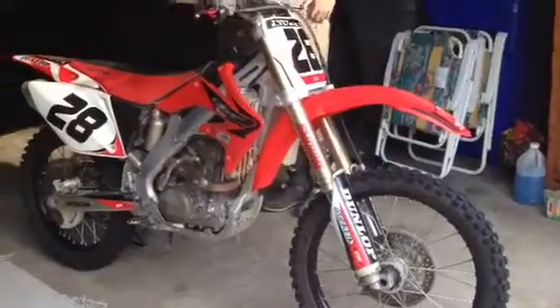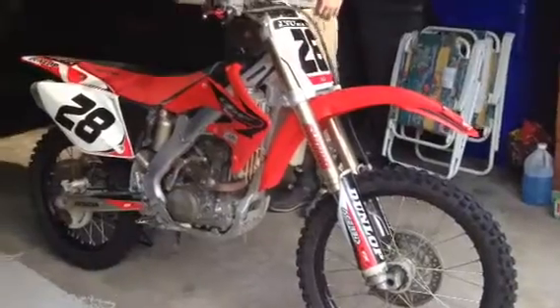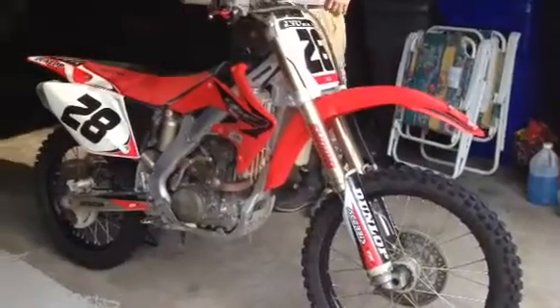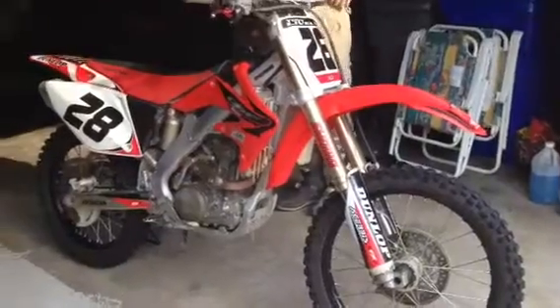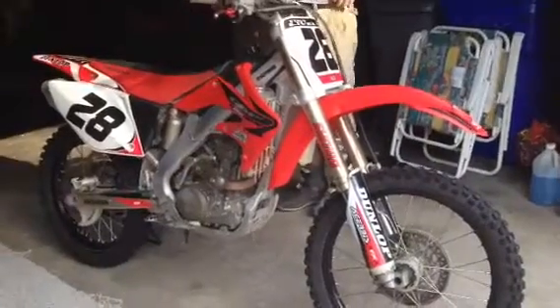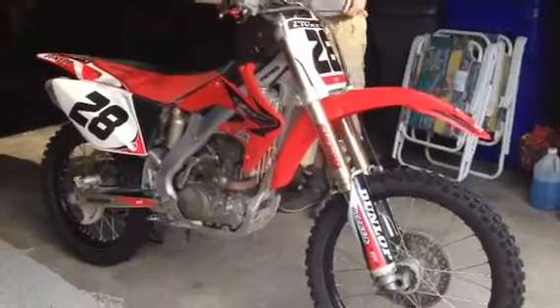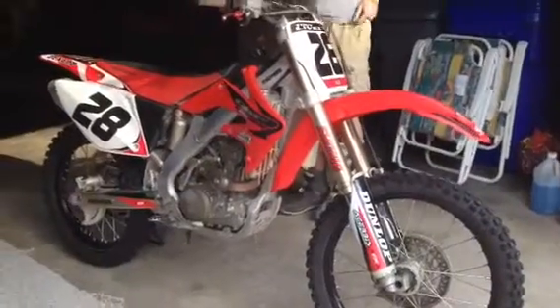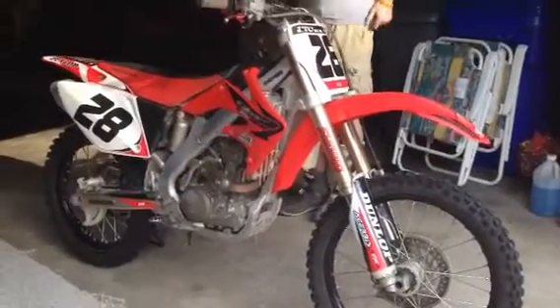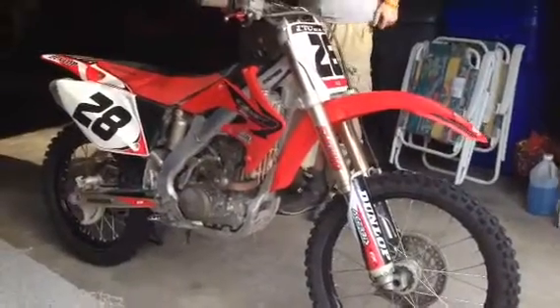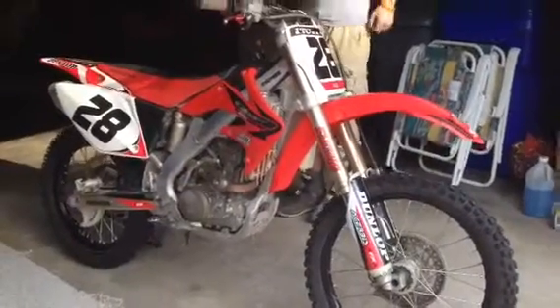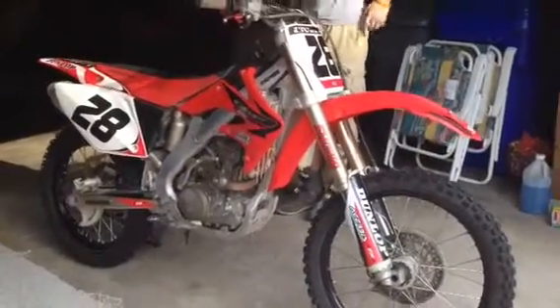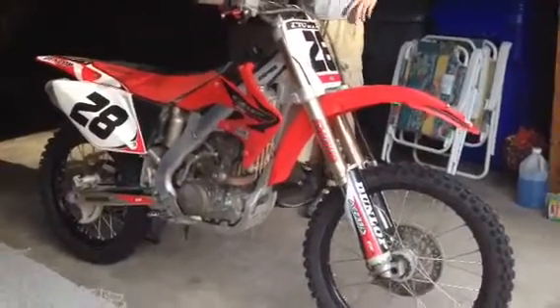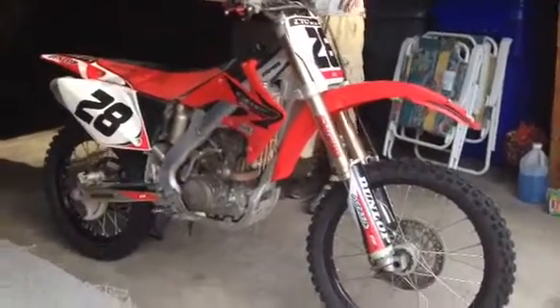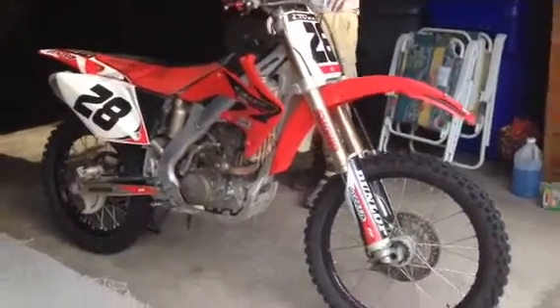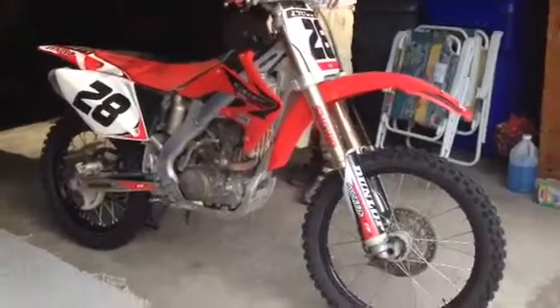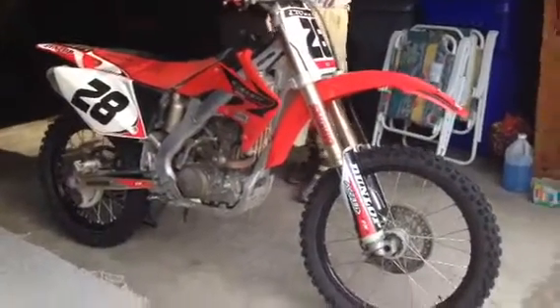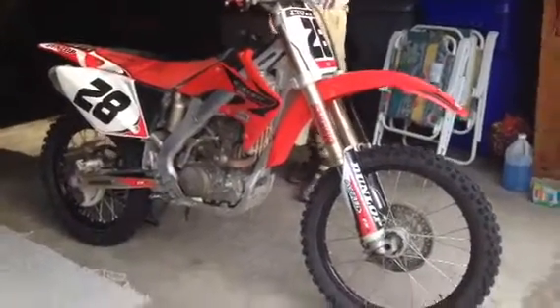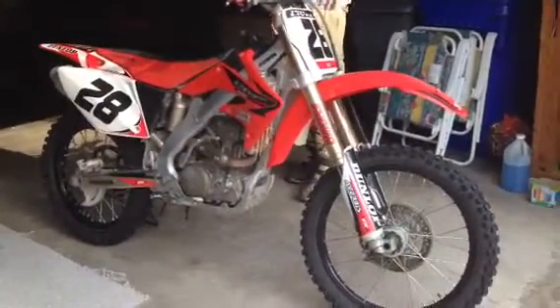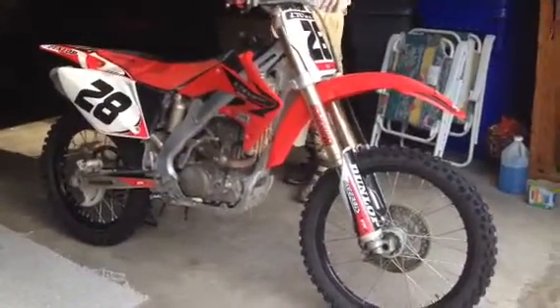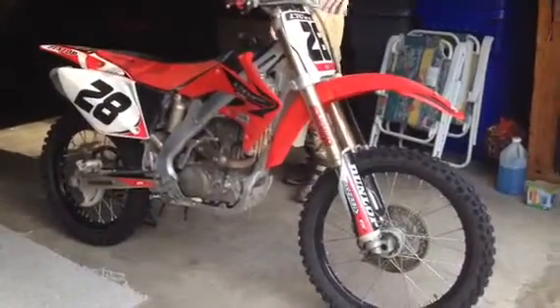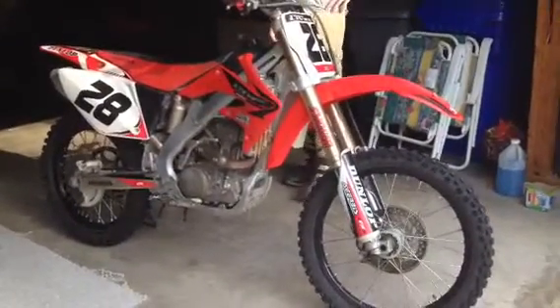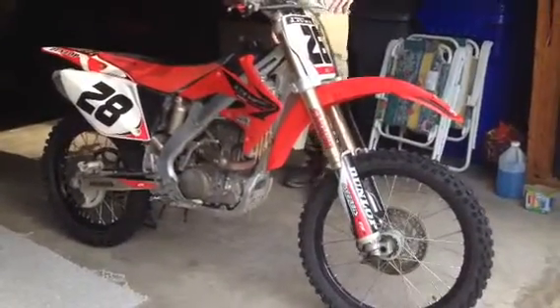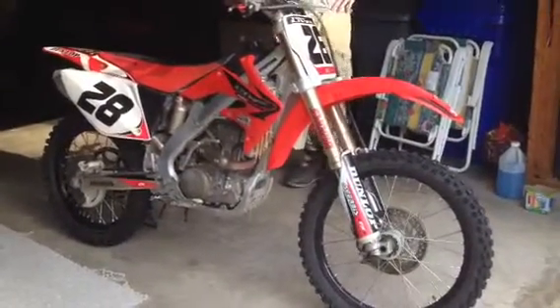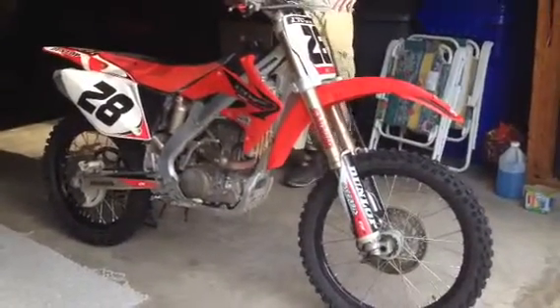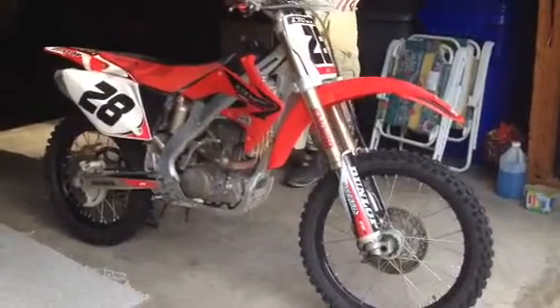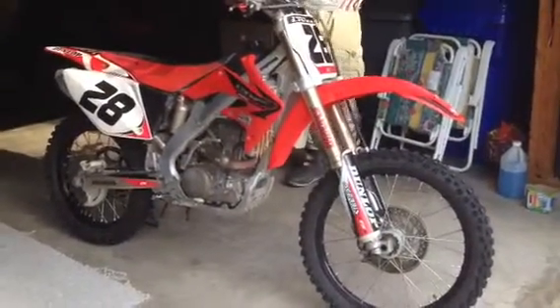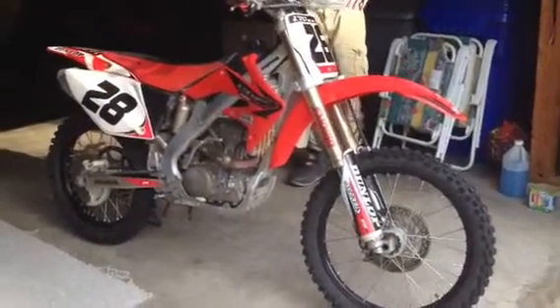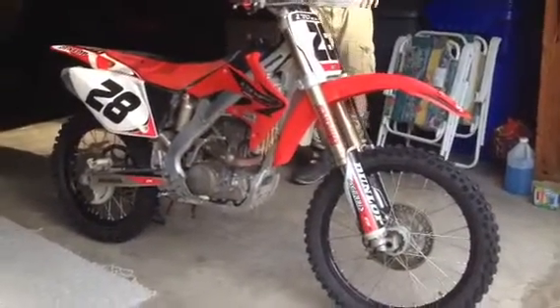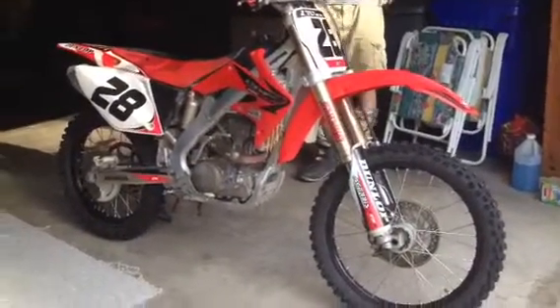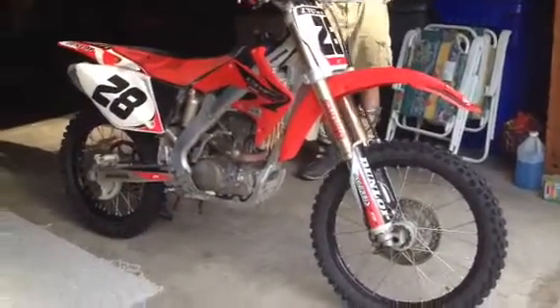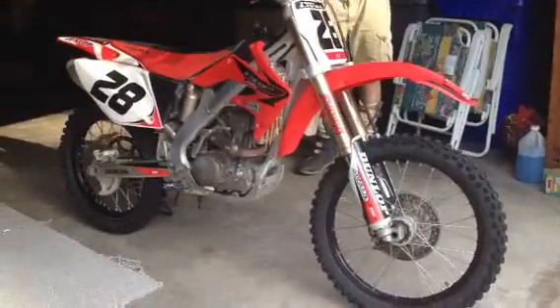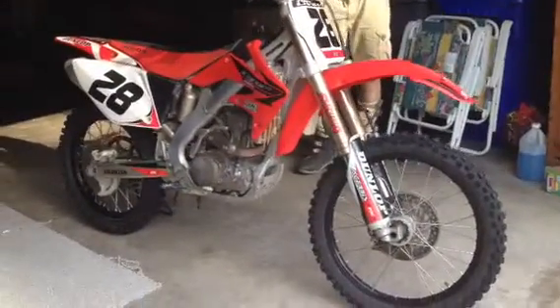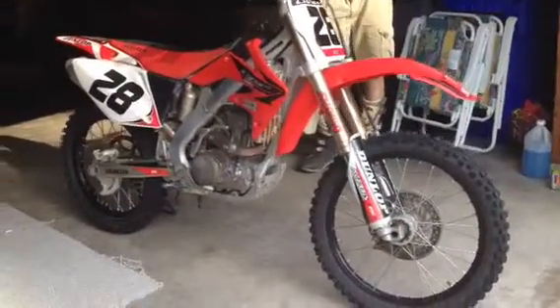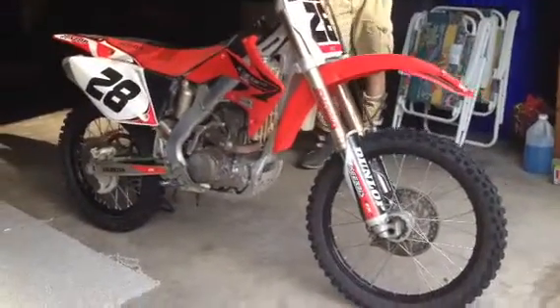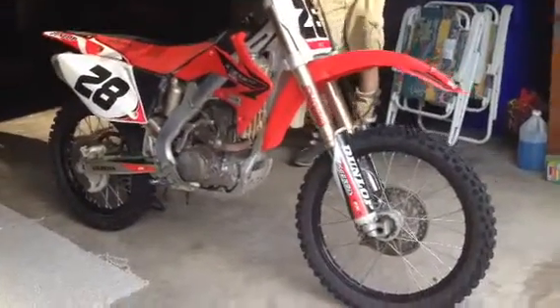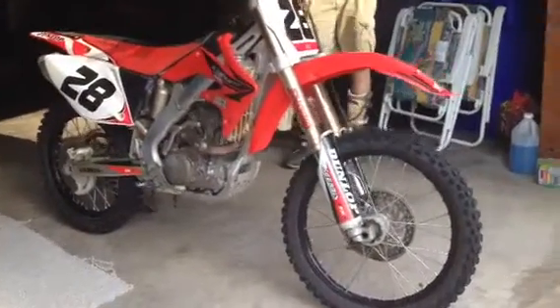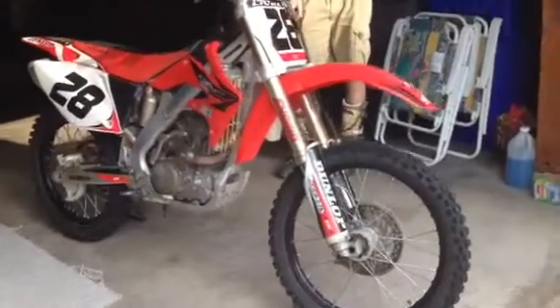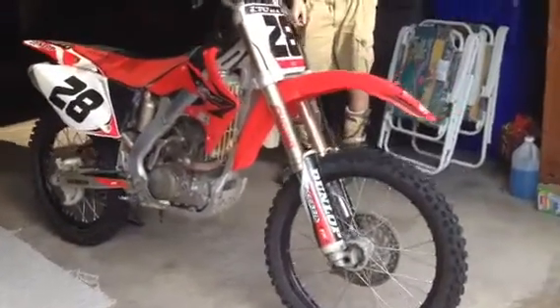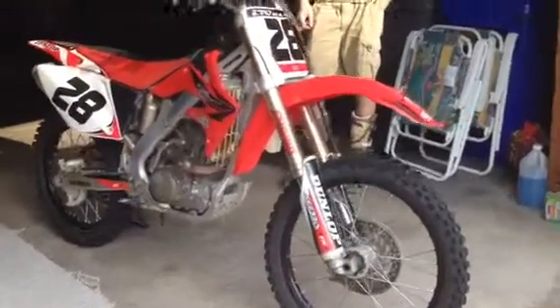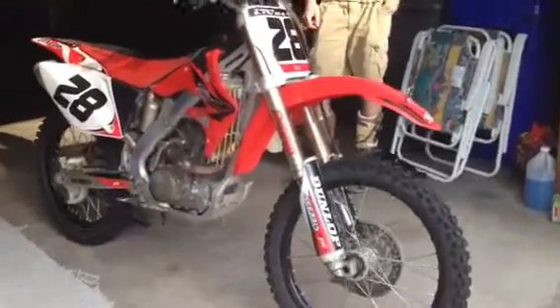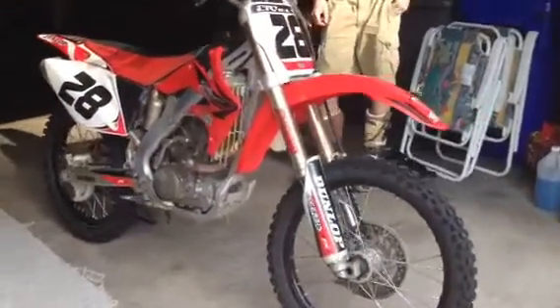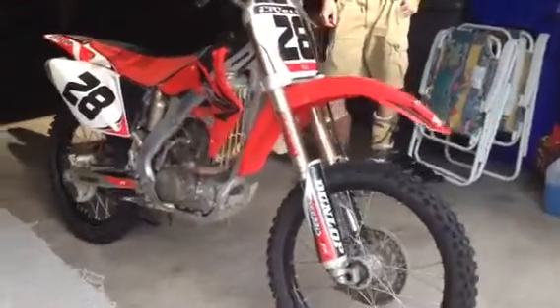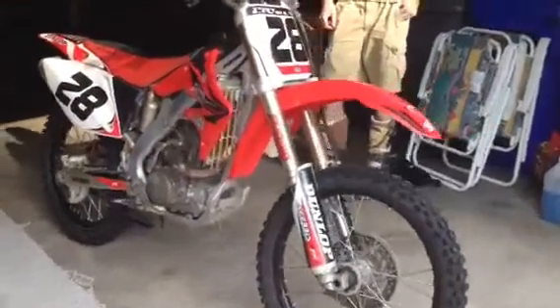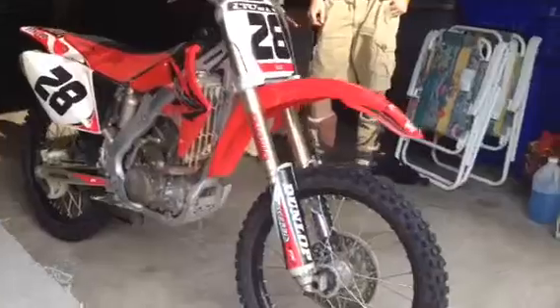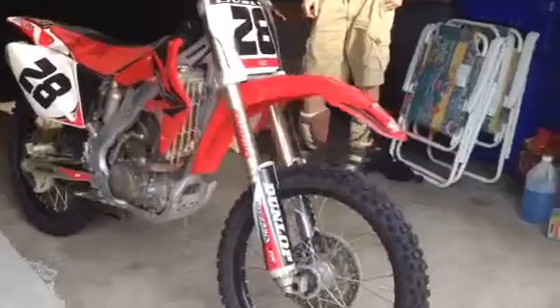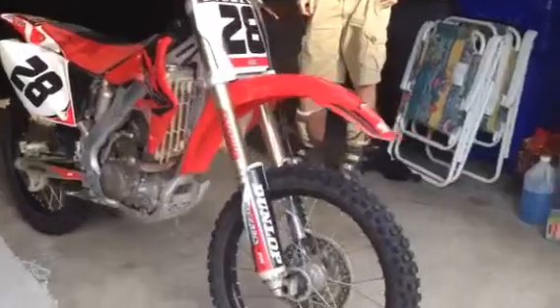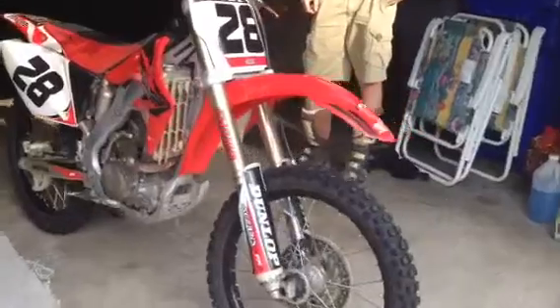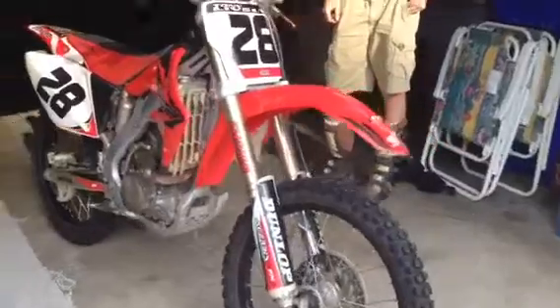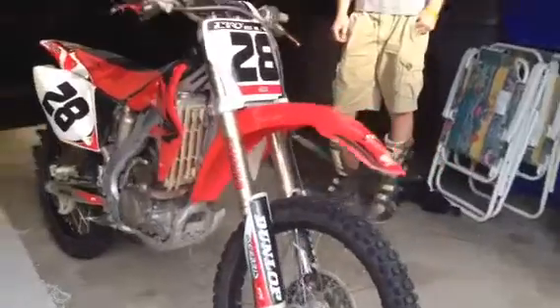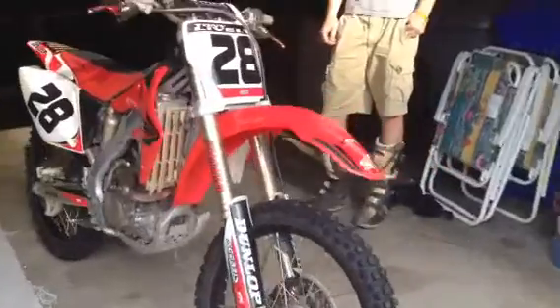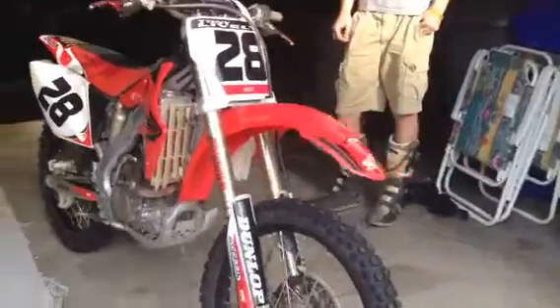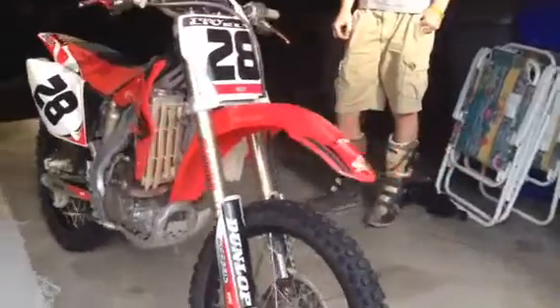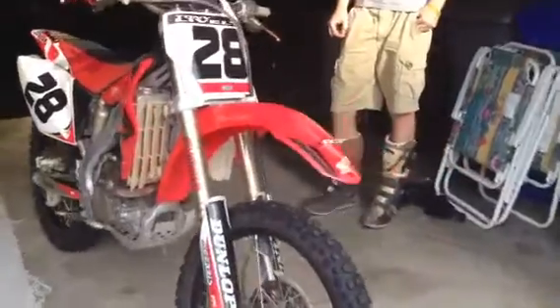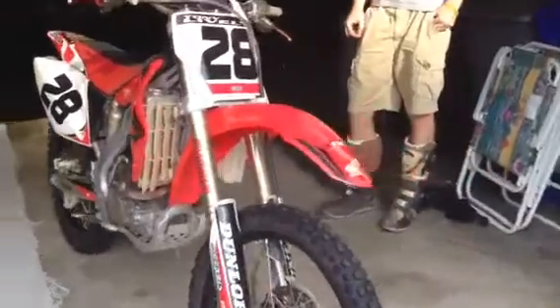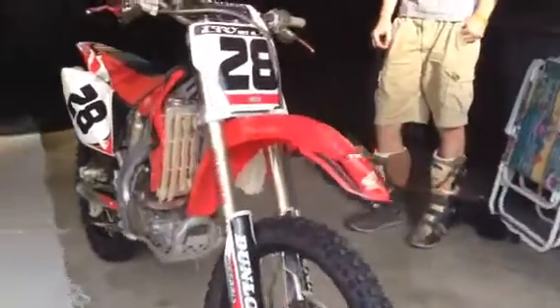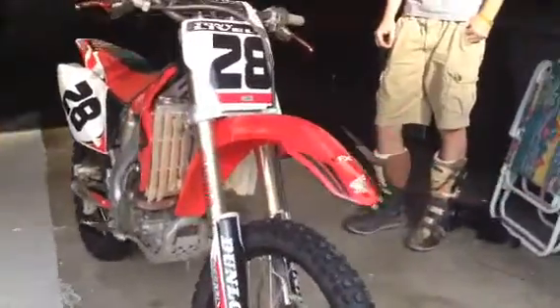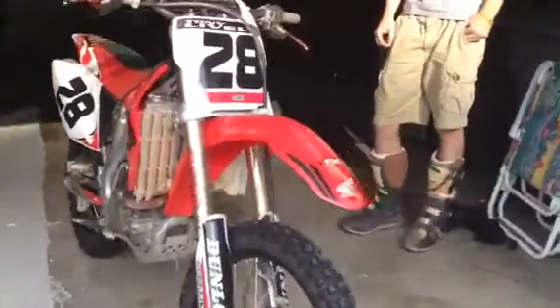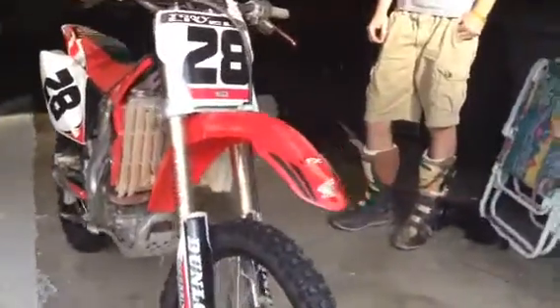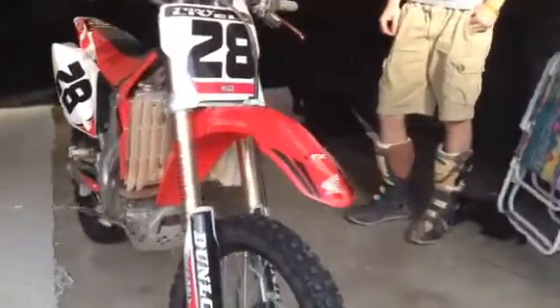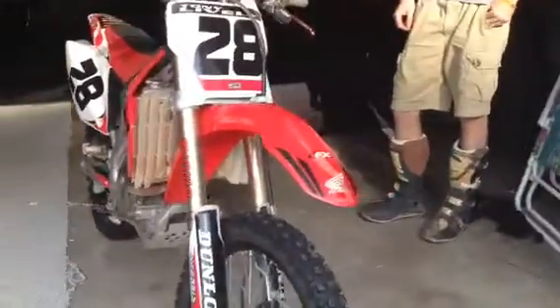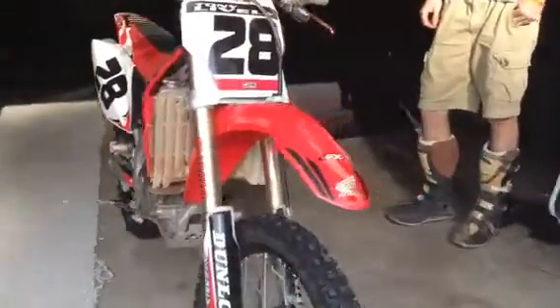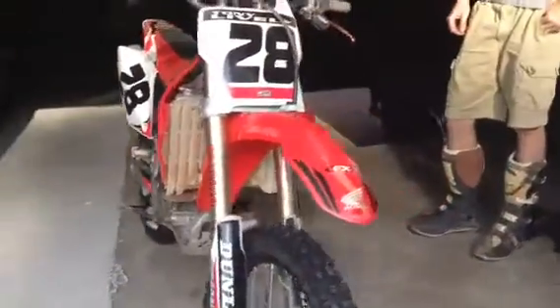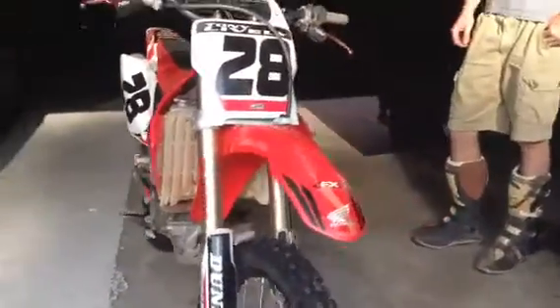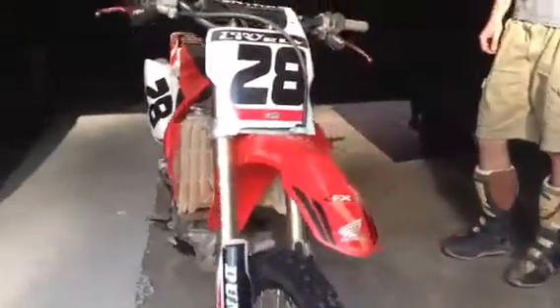It's July 7th, 2014, taking a video of the bike for a possible Craigslist buyer.